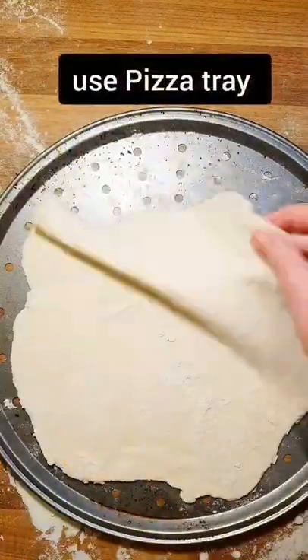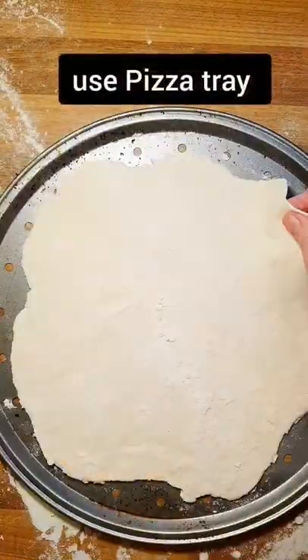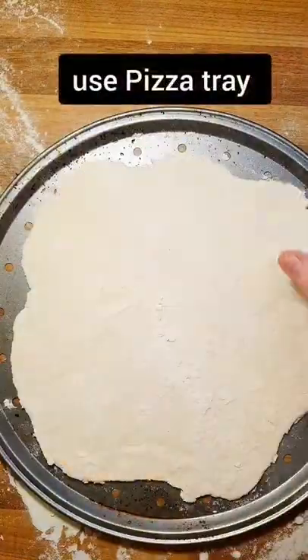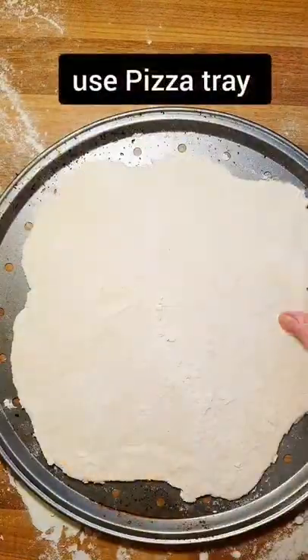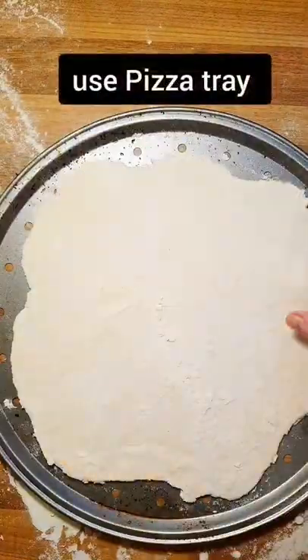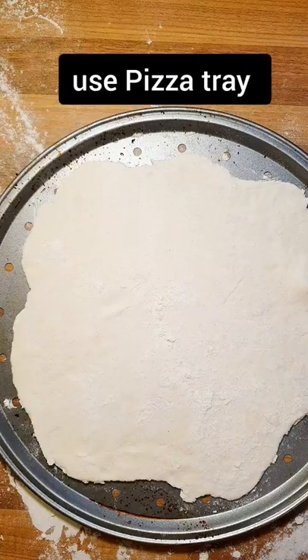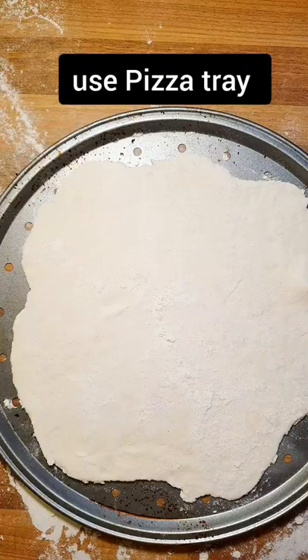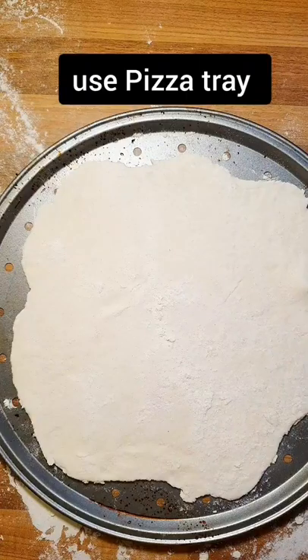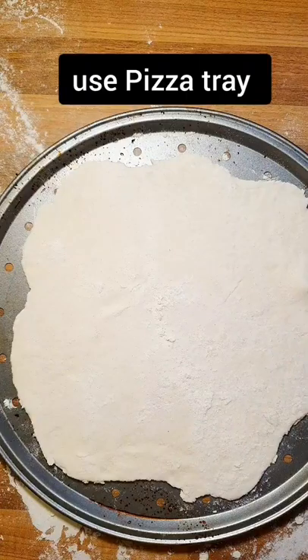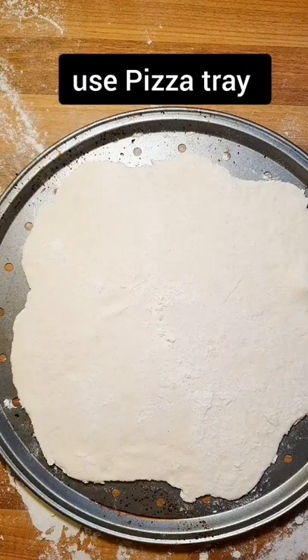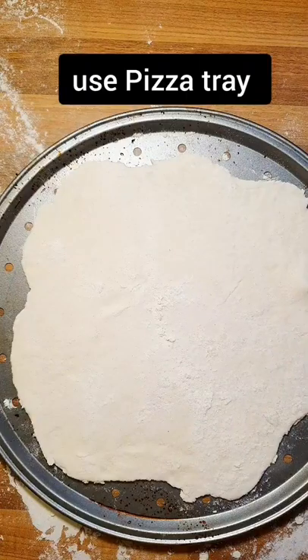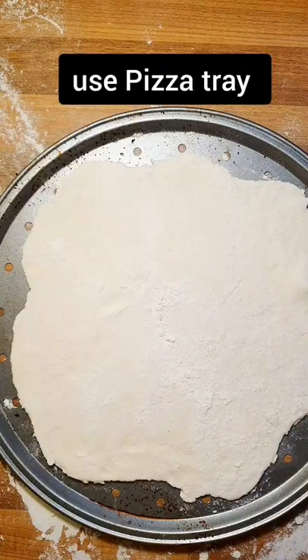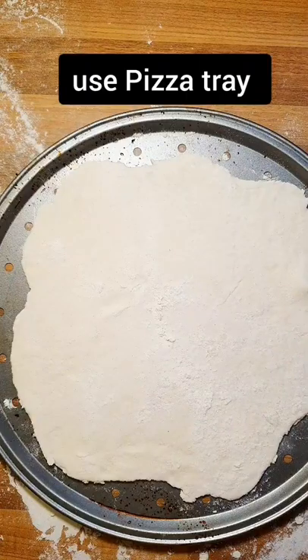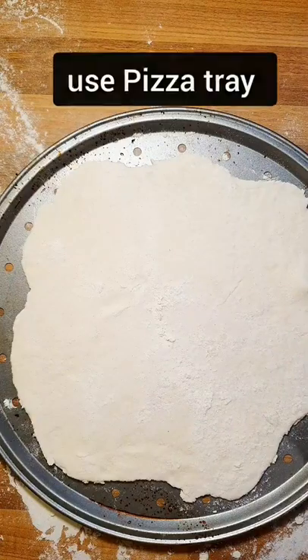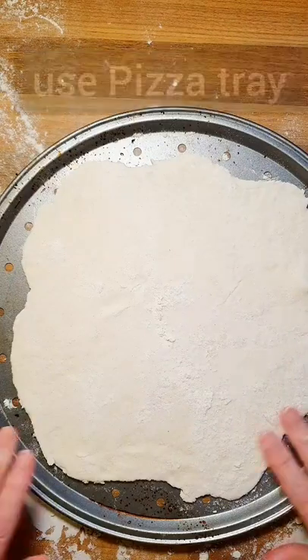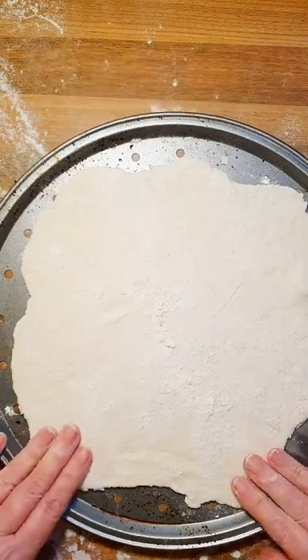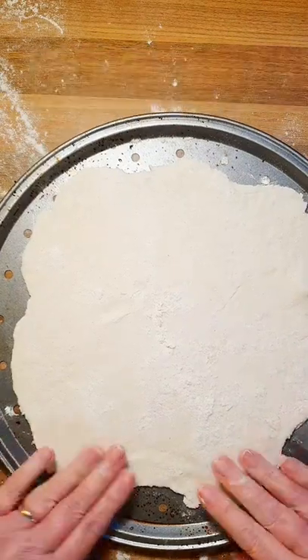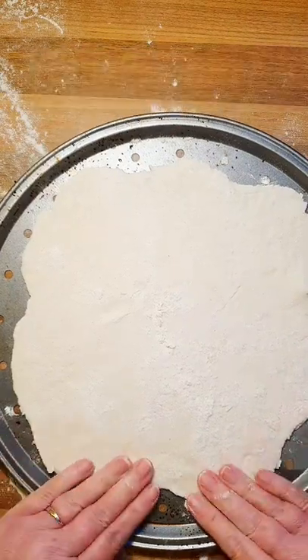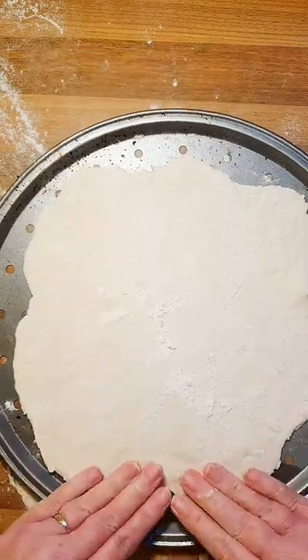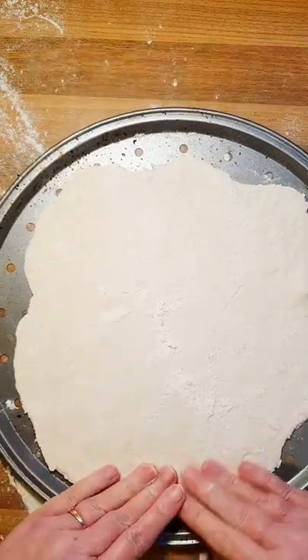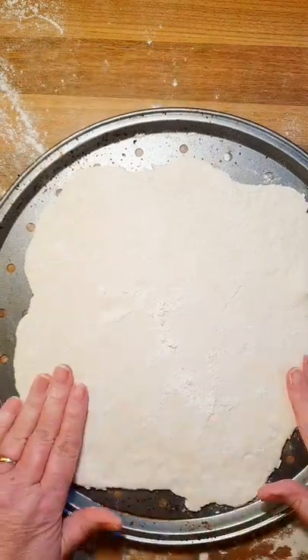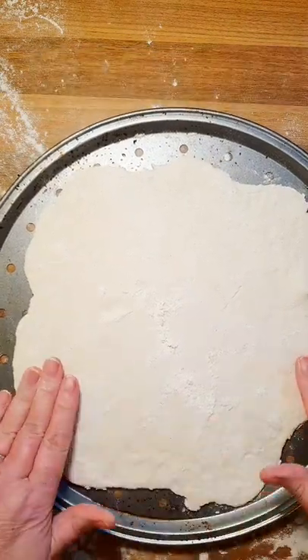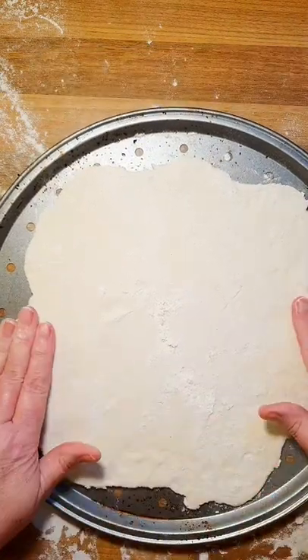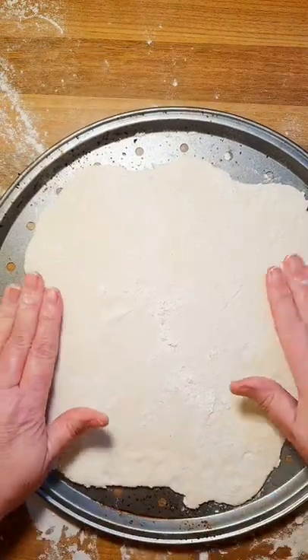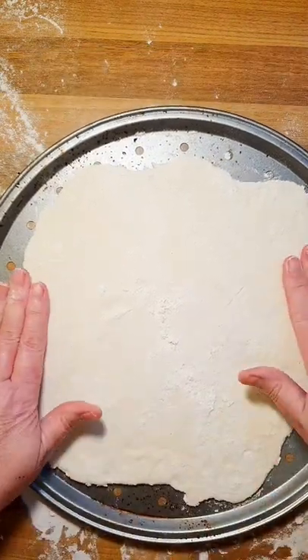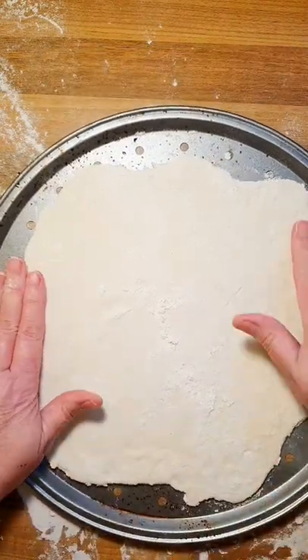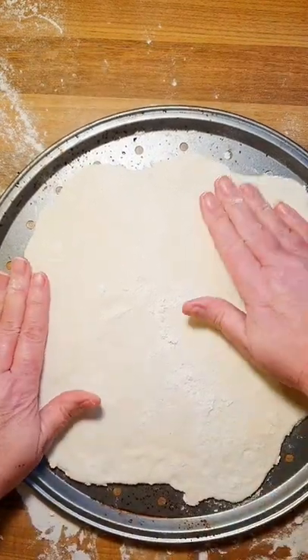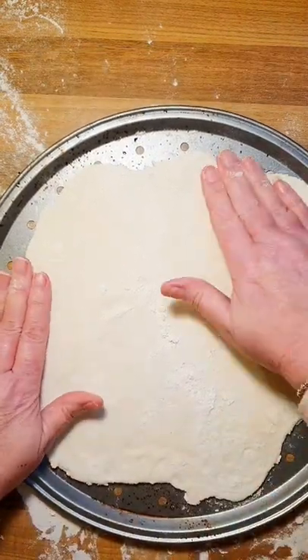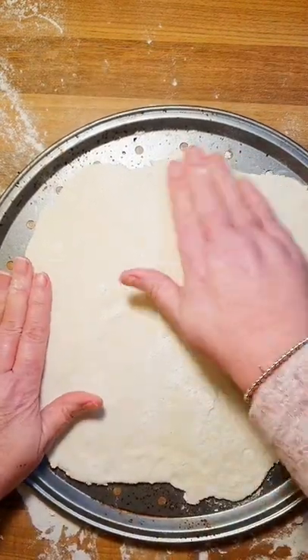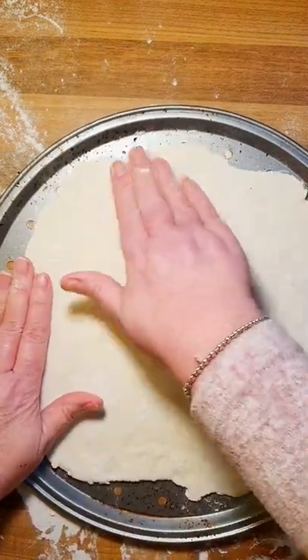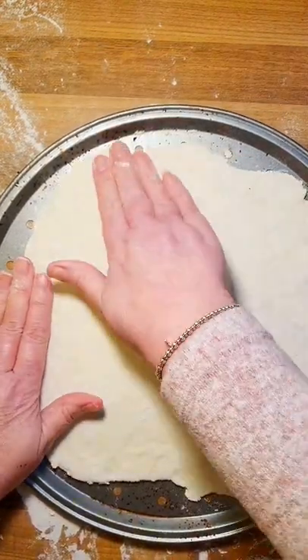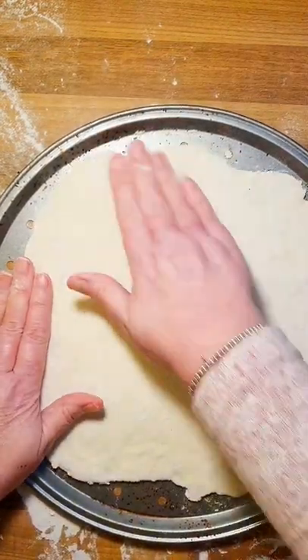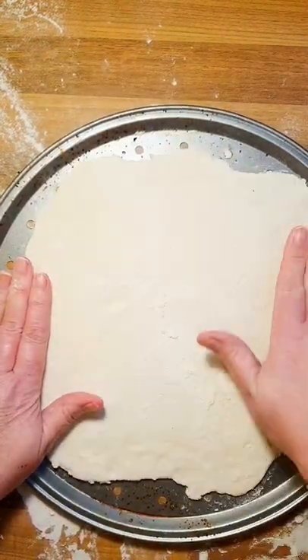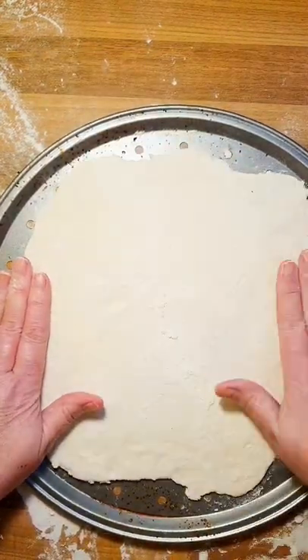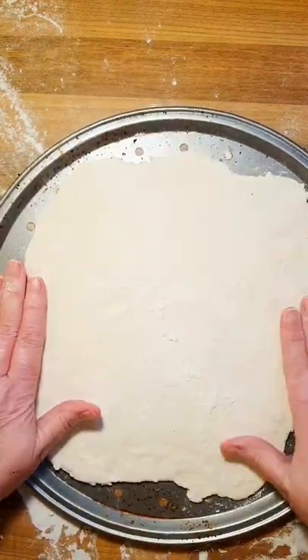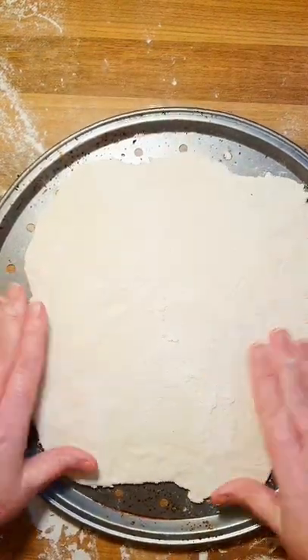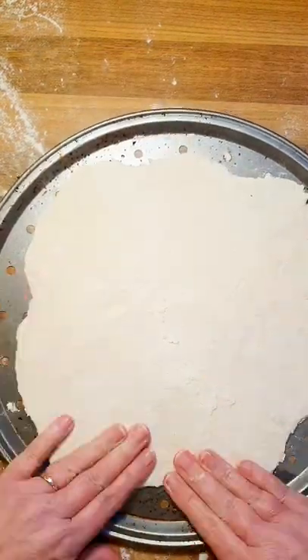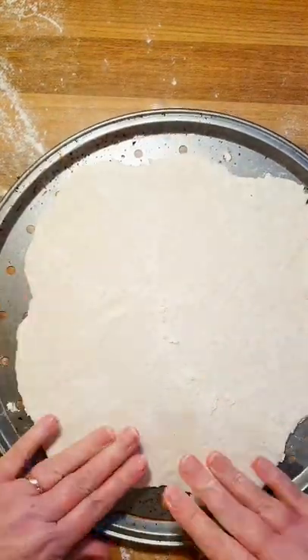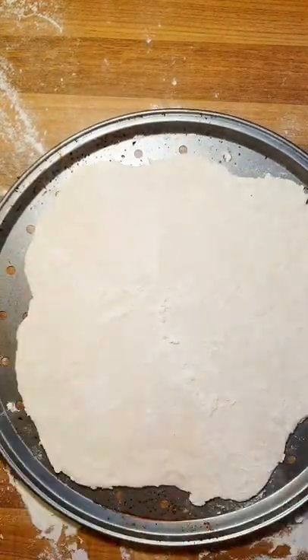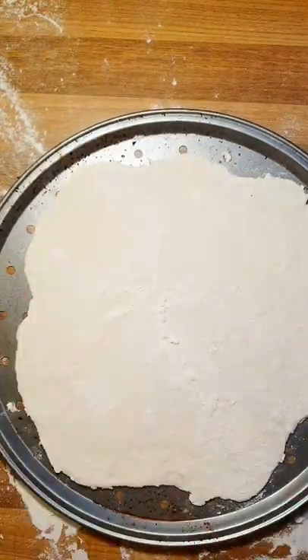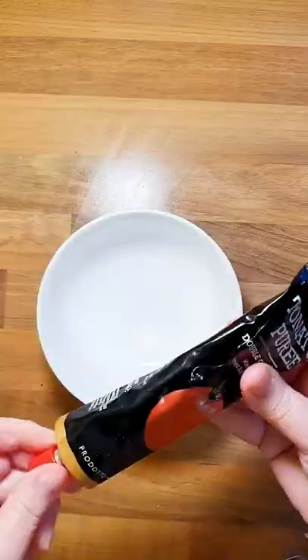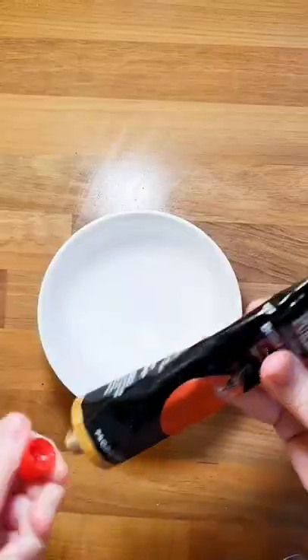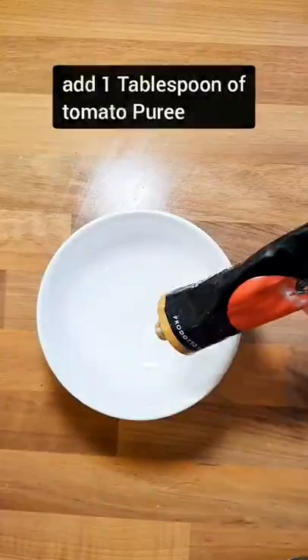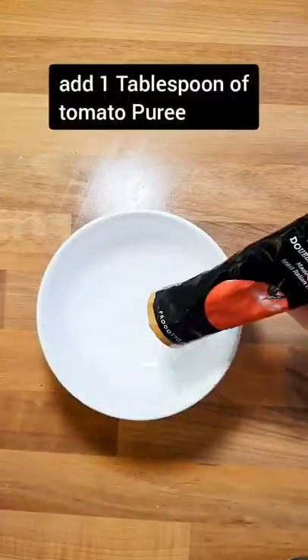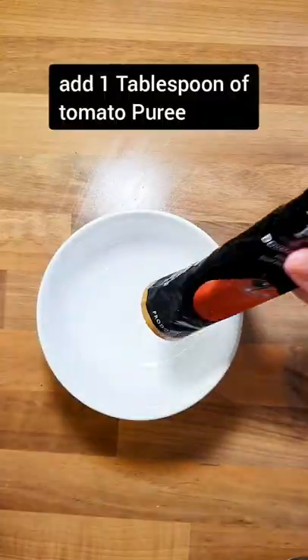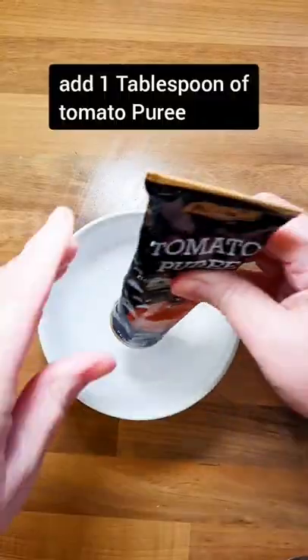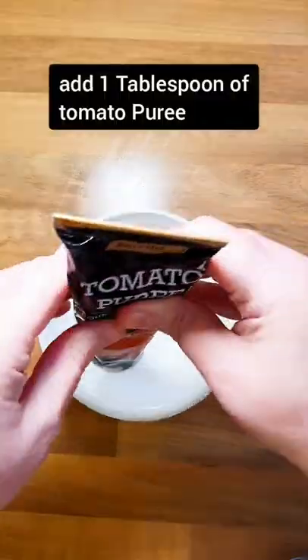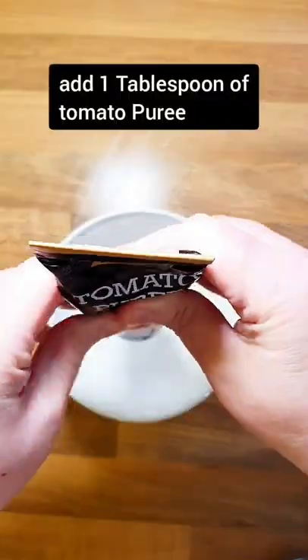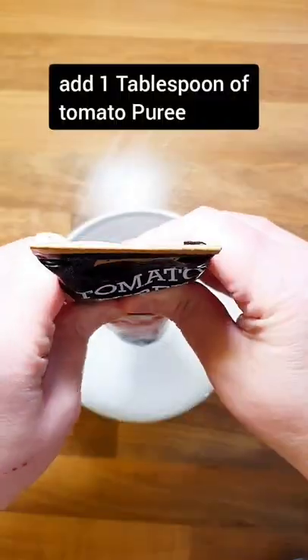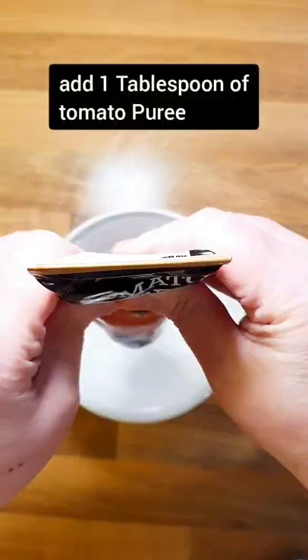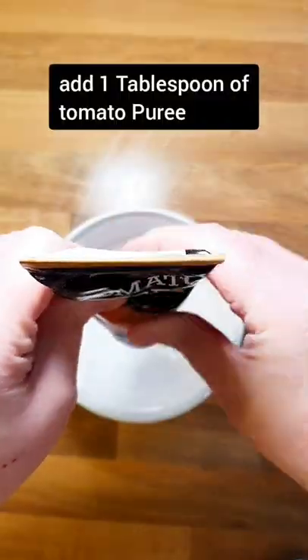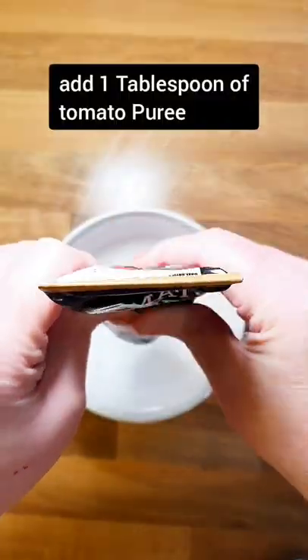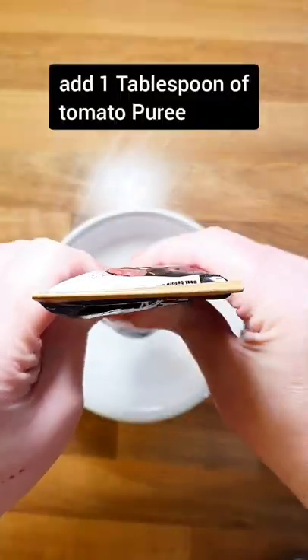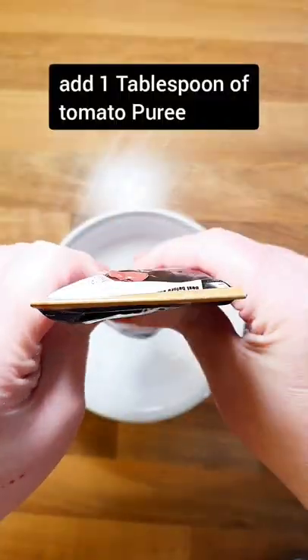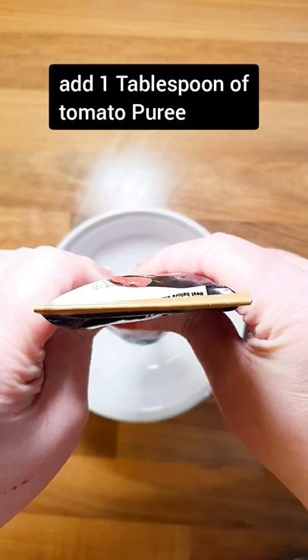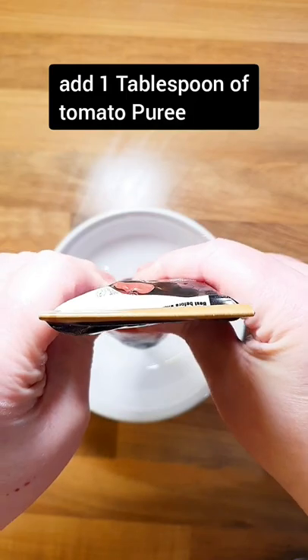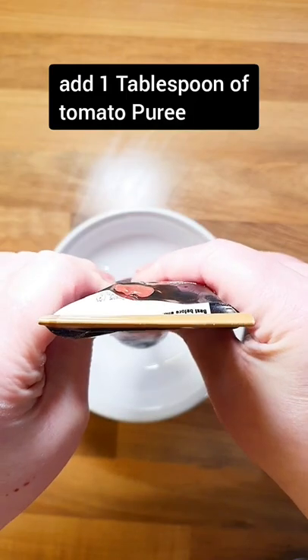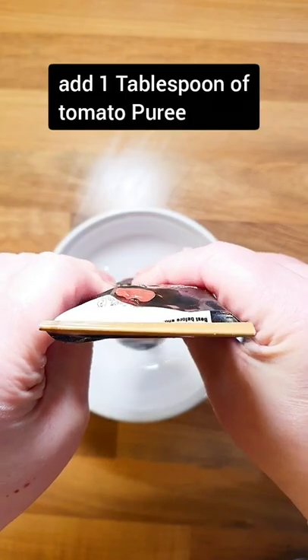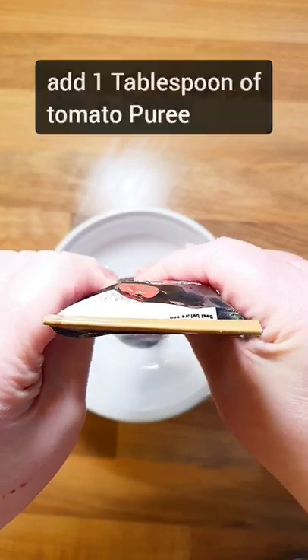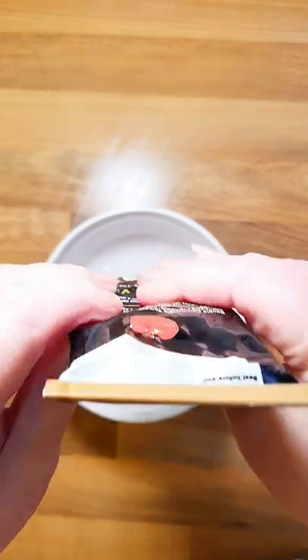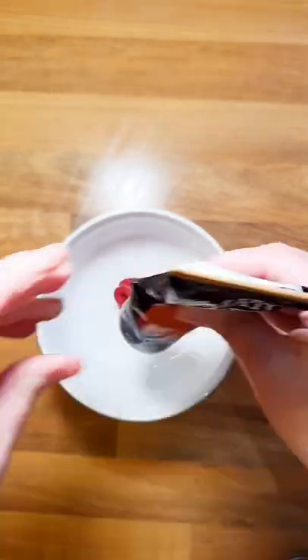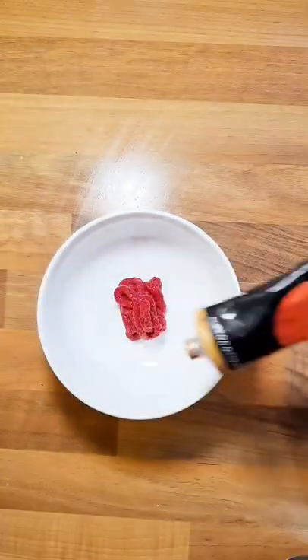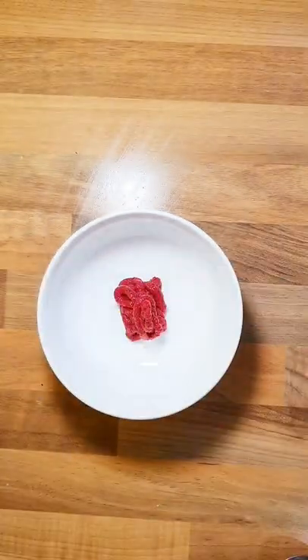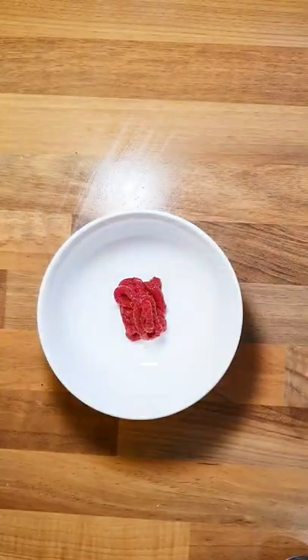Form it into a dough ball, roll it out, put it on a pizza tray. The pizza tray allows it to cook from the bottom as well, giving you an even cook.